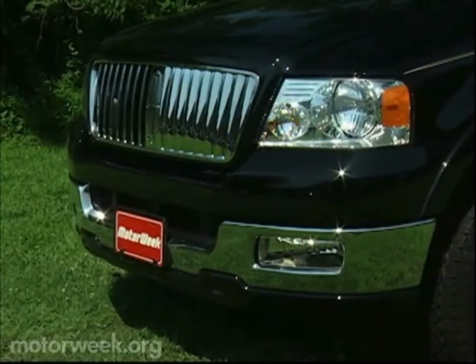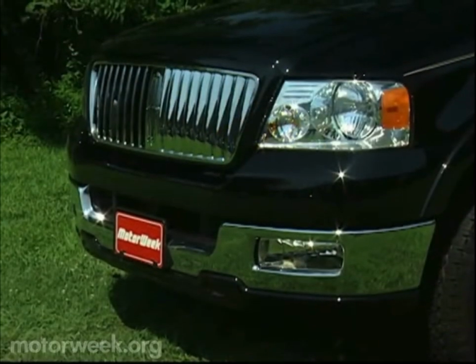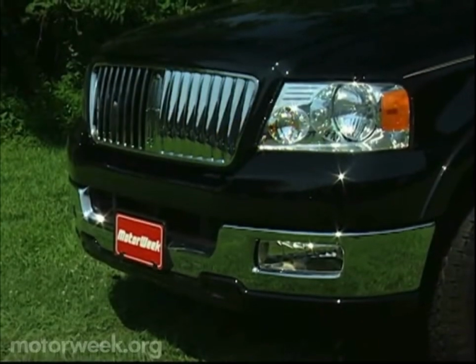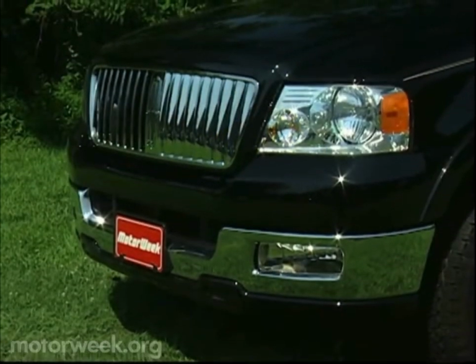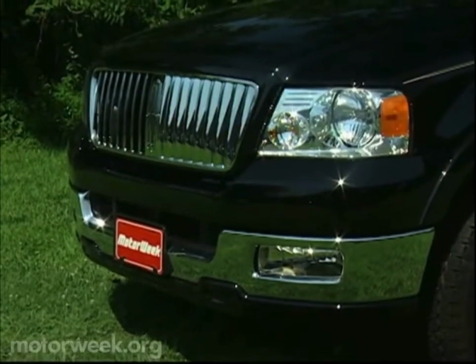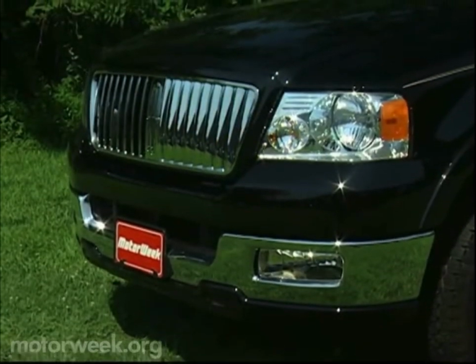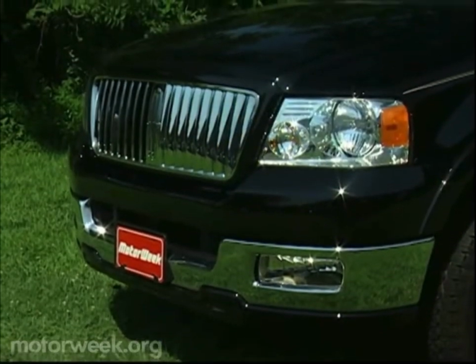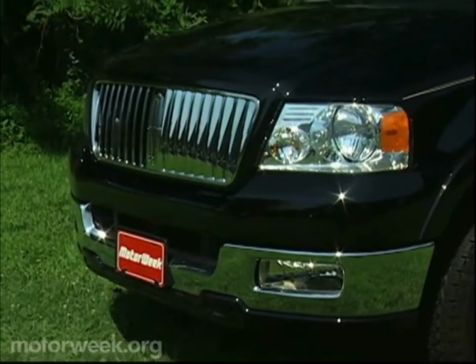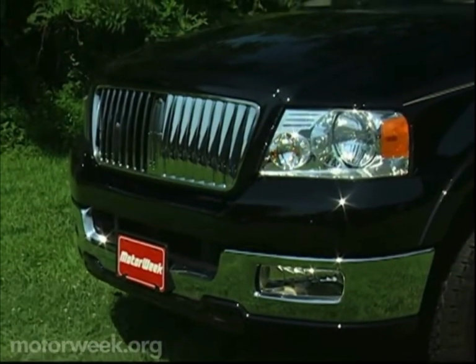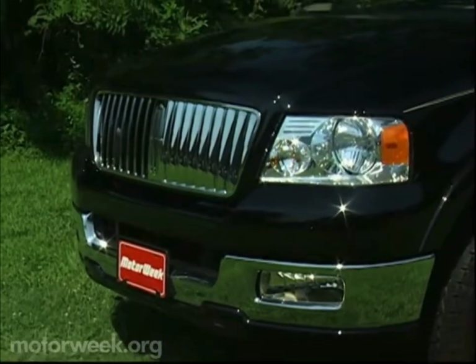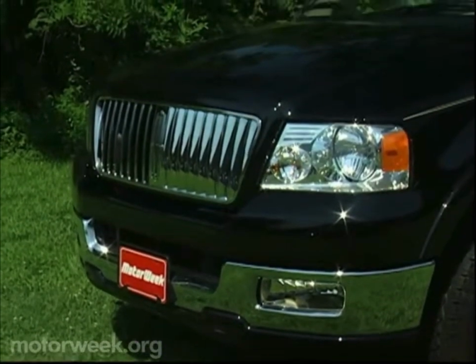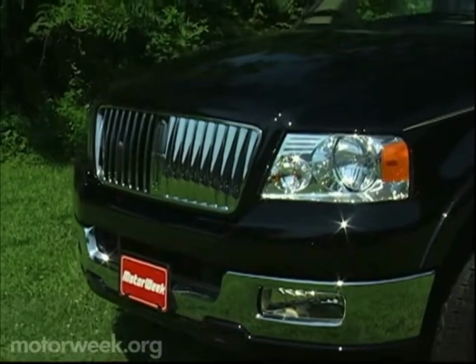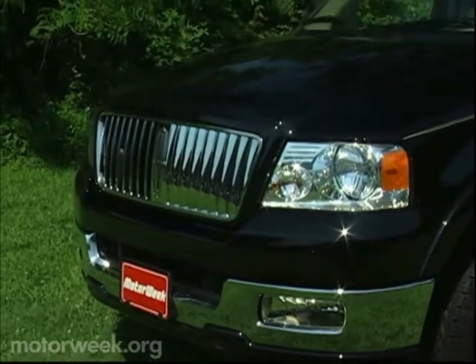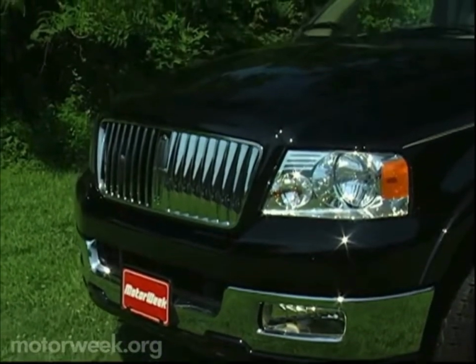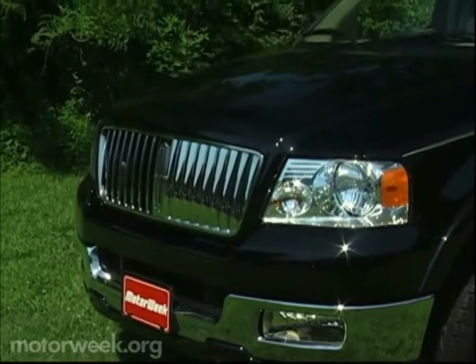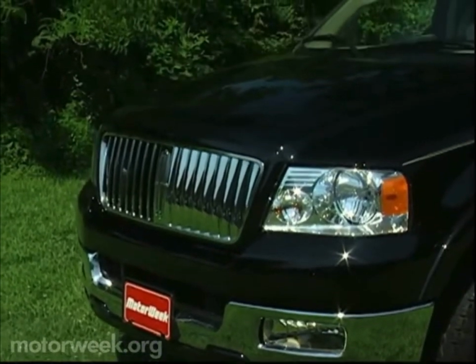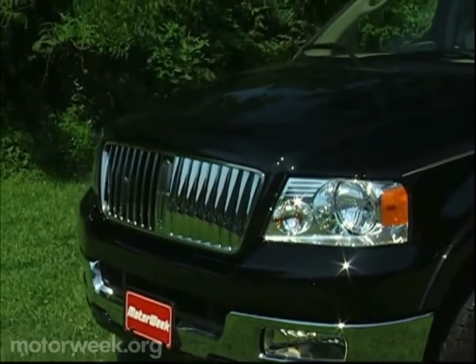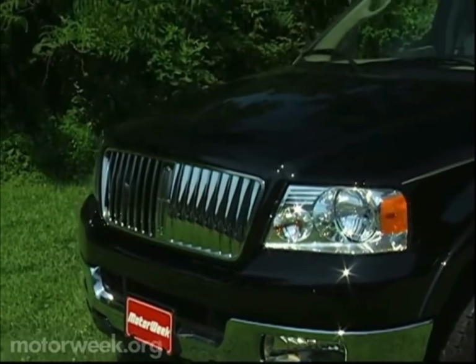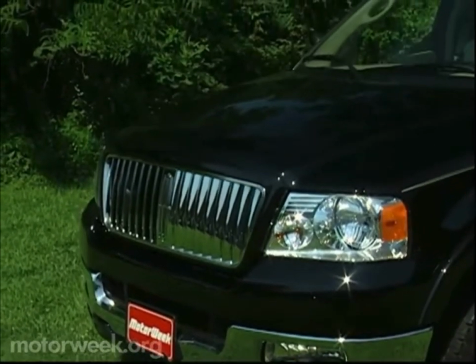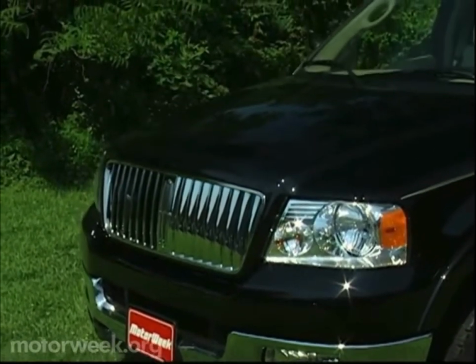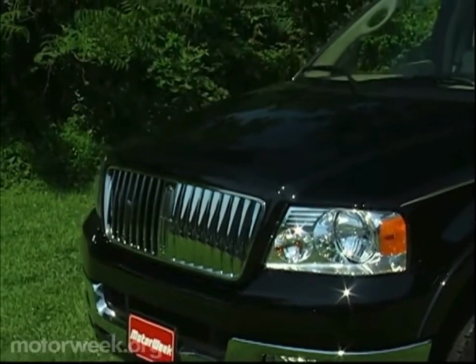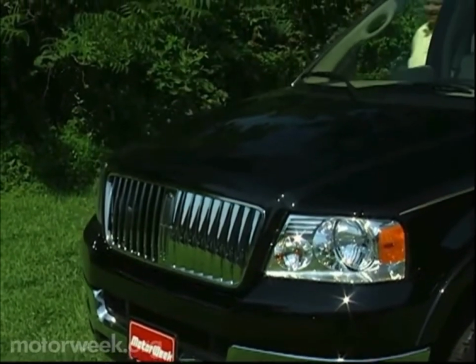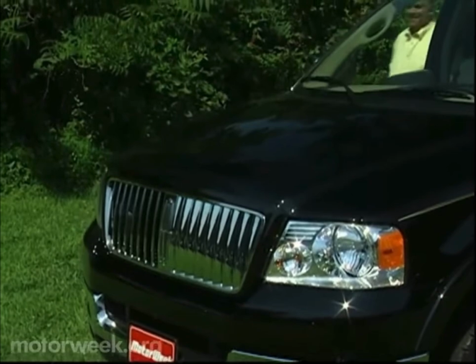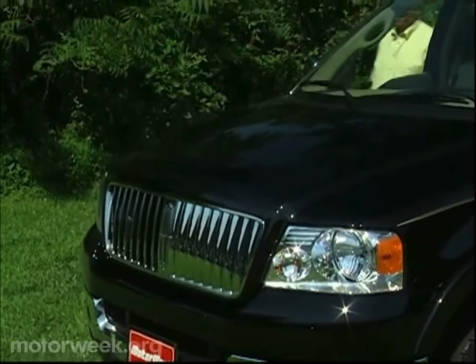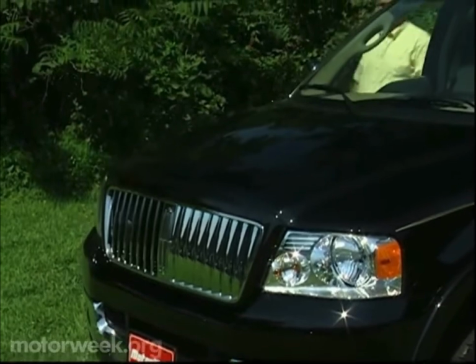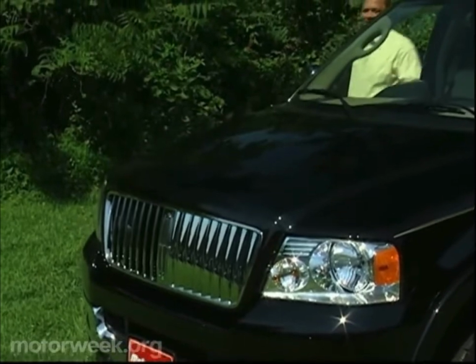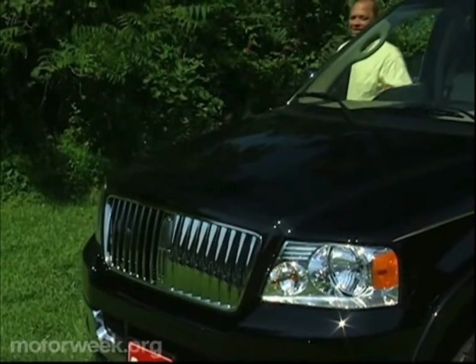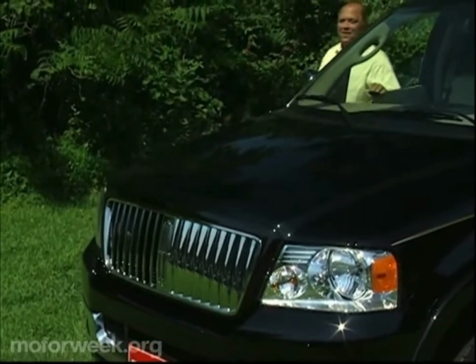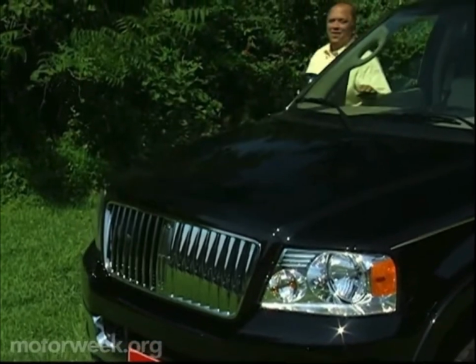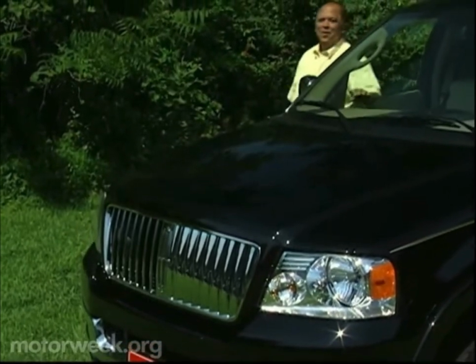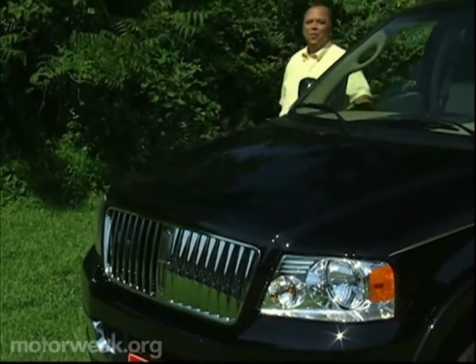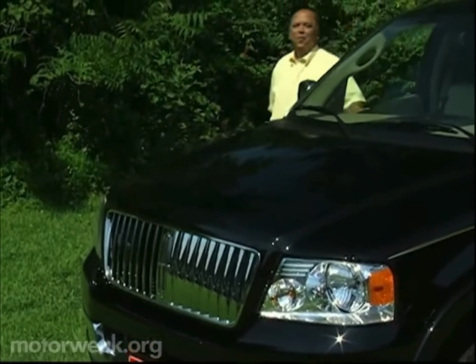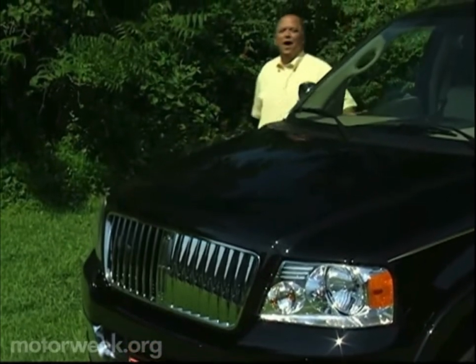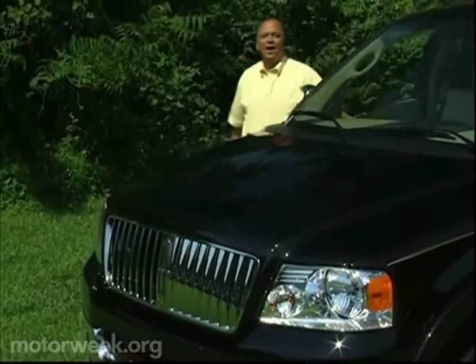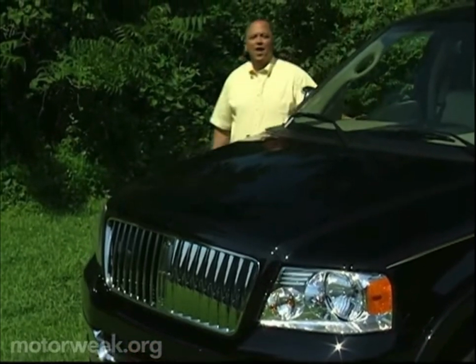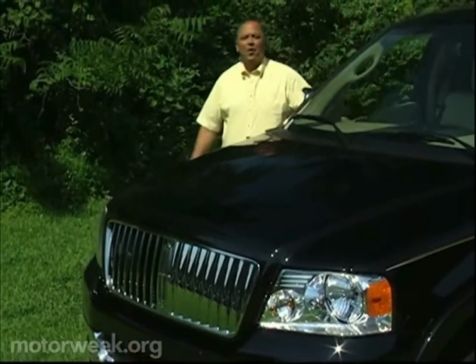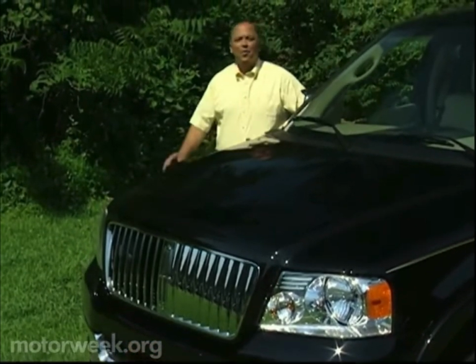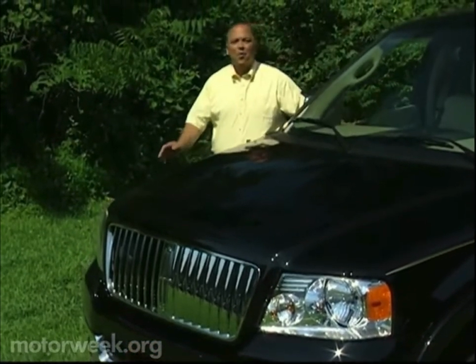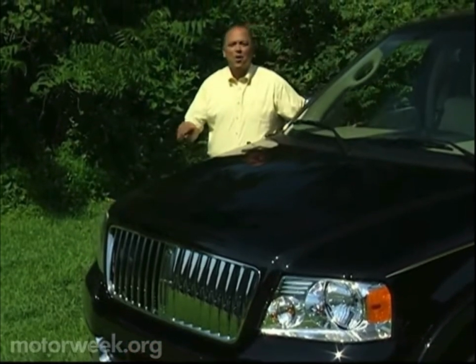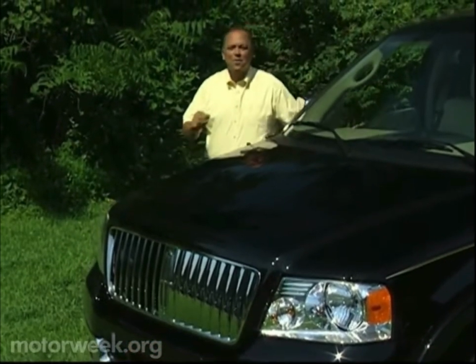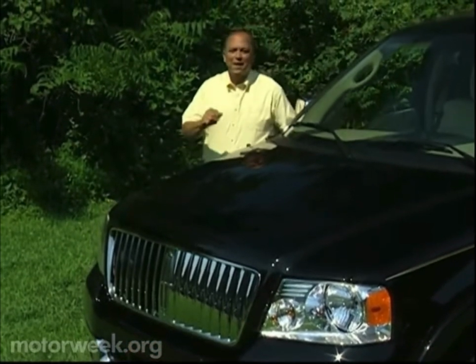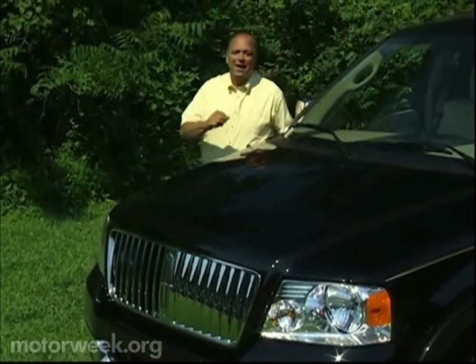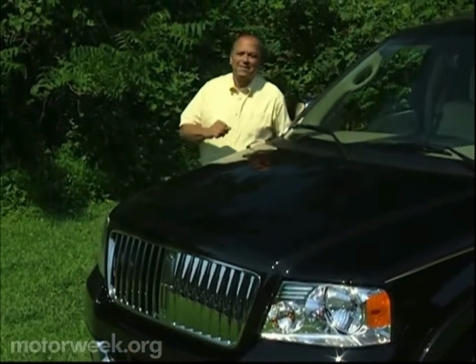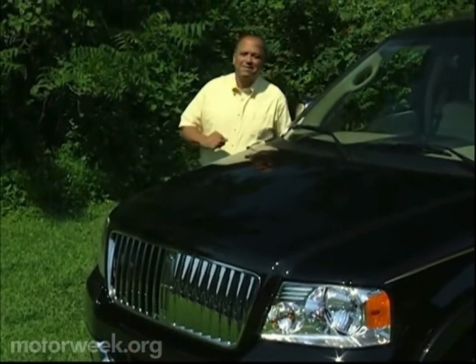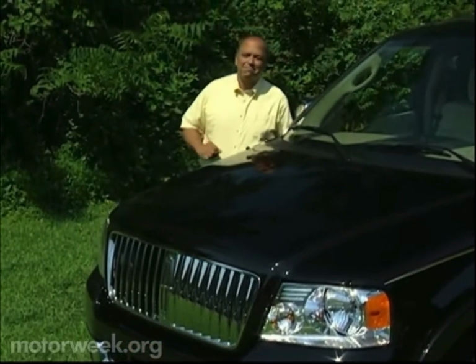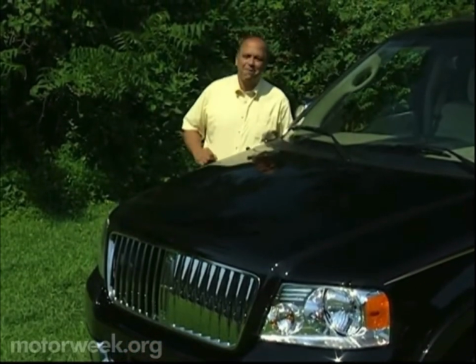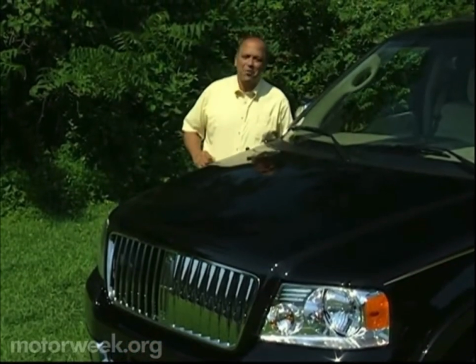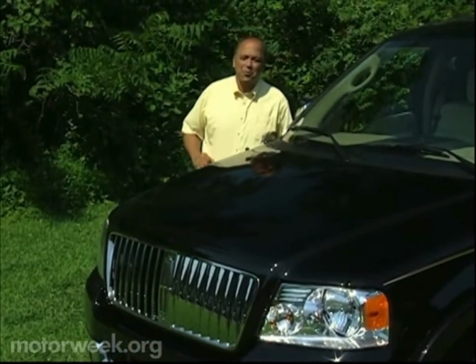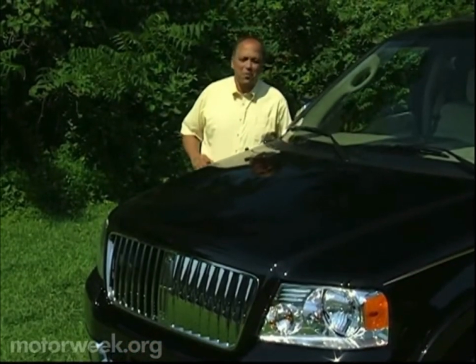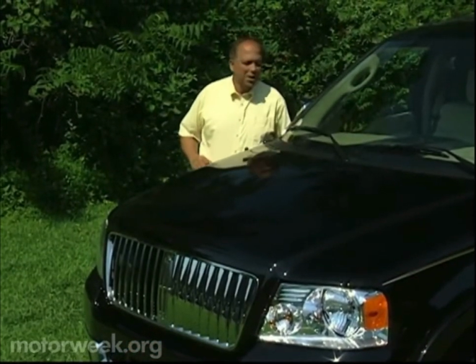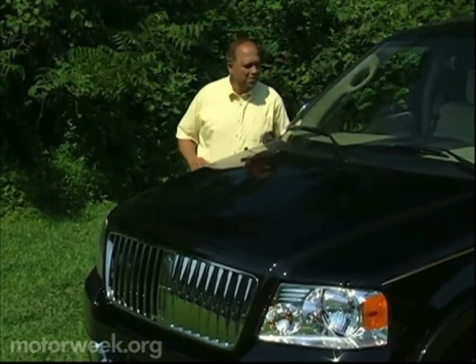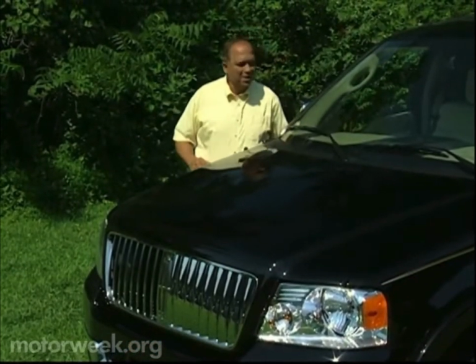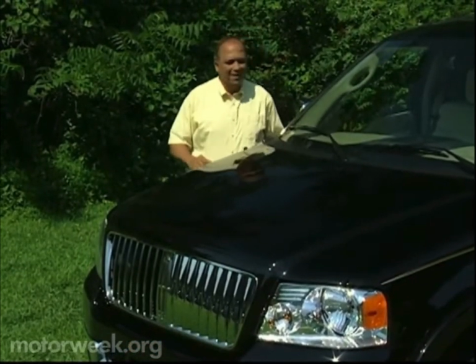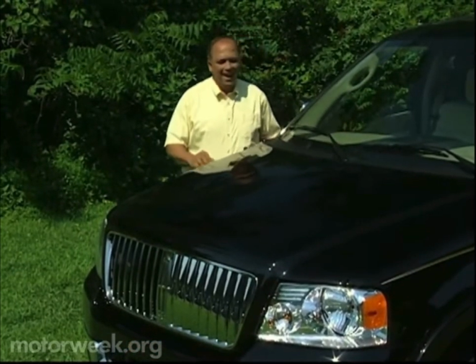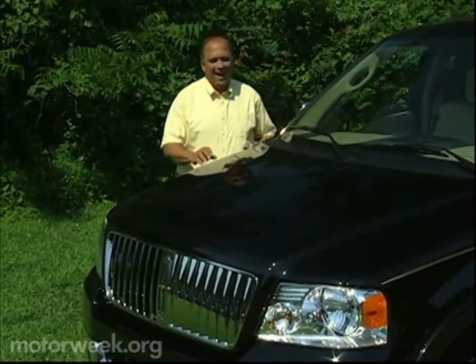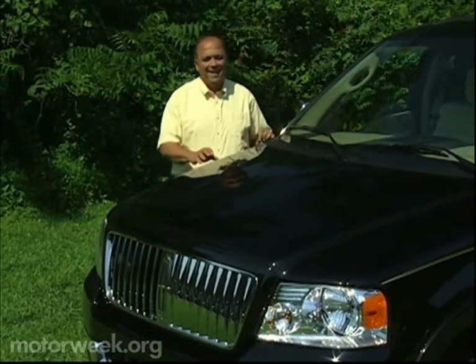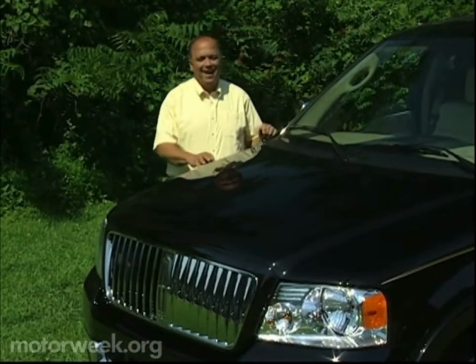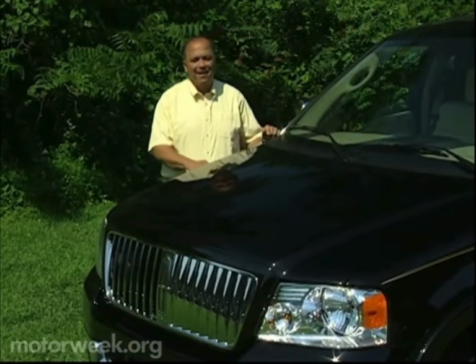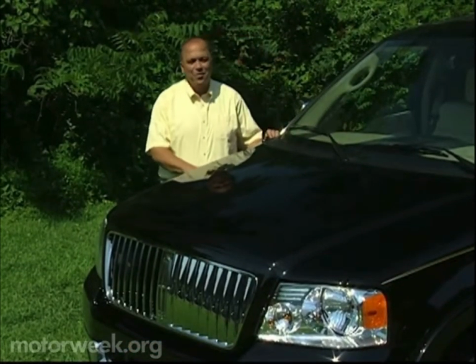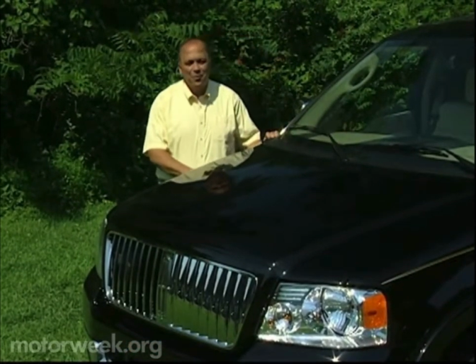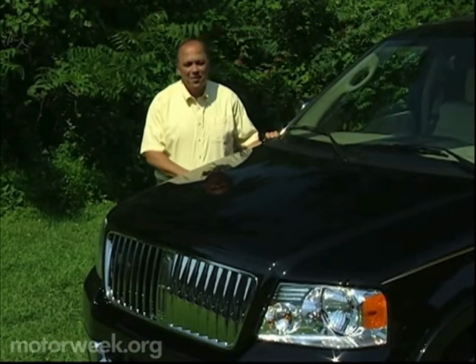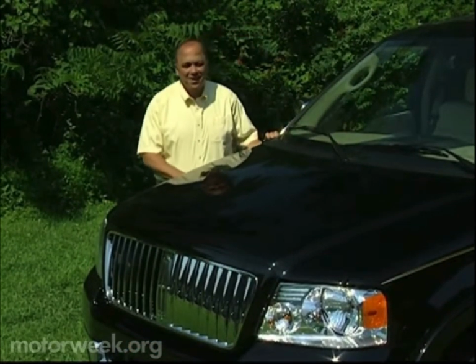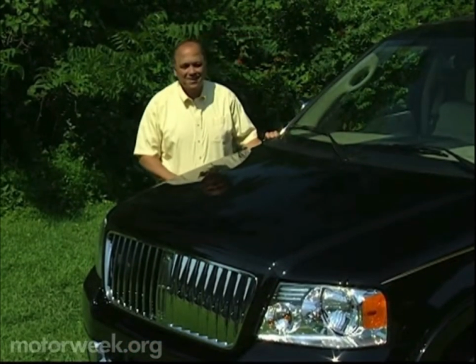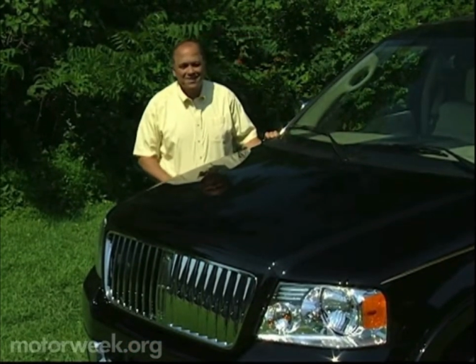Your host for MotorWeek, John Davis. Well, hello and welcome again to MotorWeek. We're glad to have you with us.